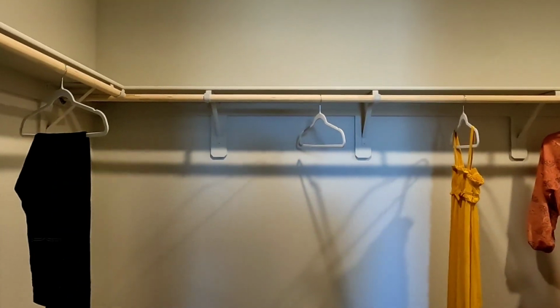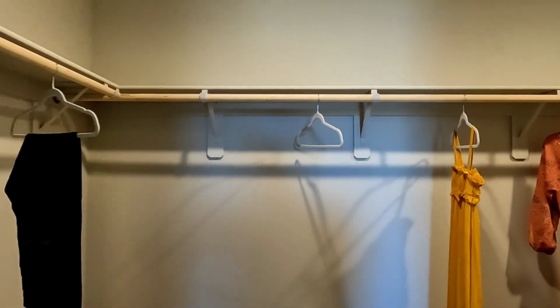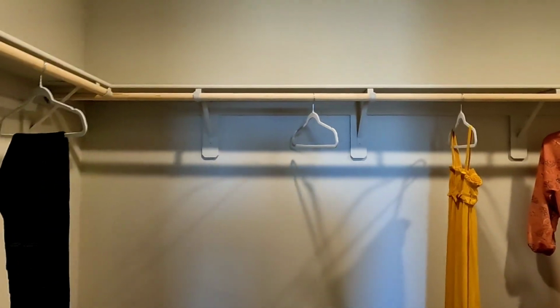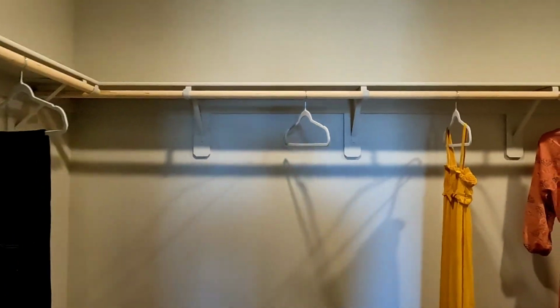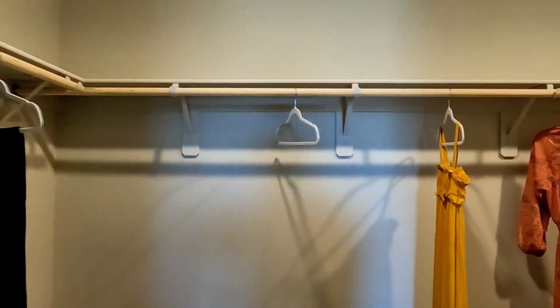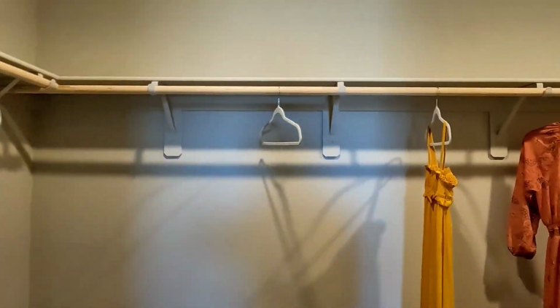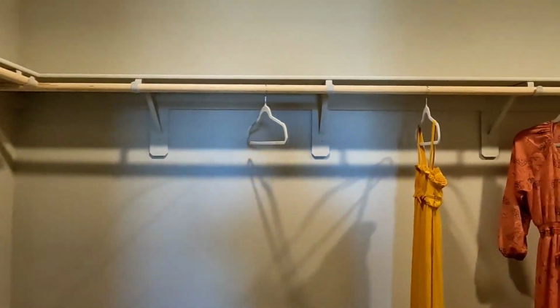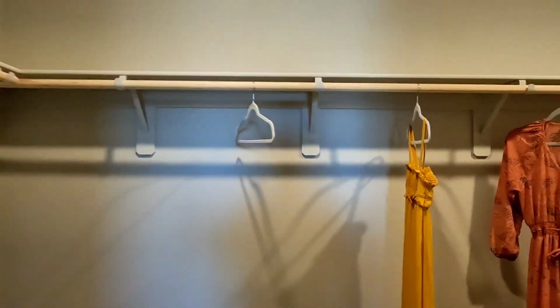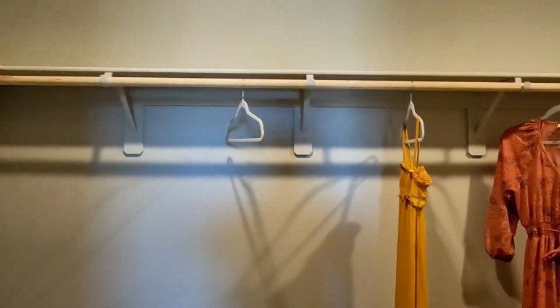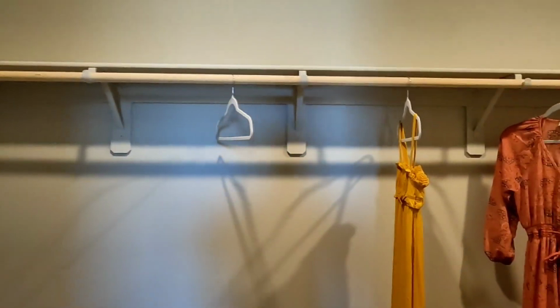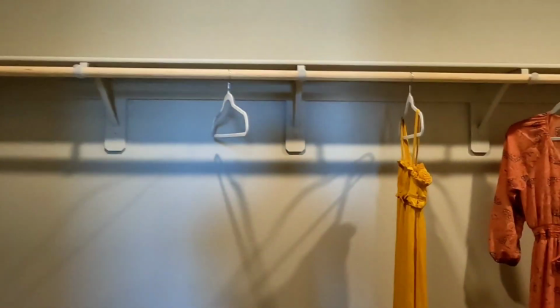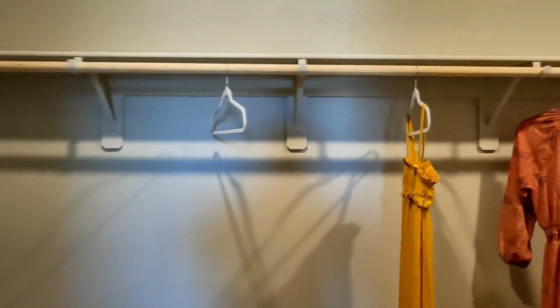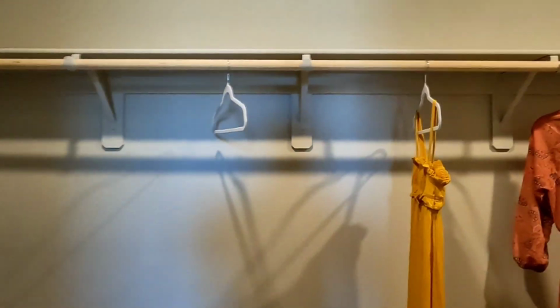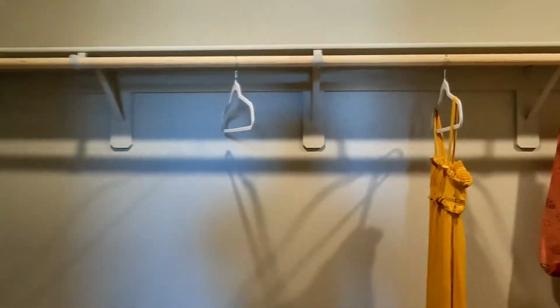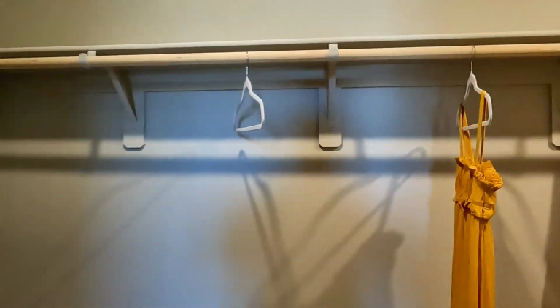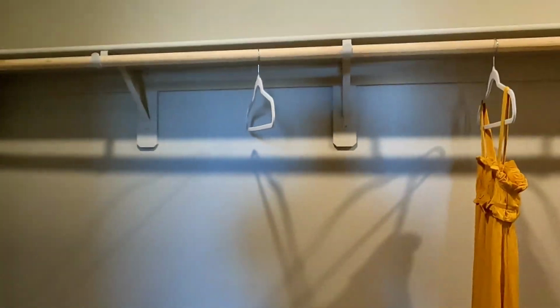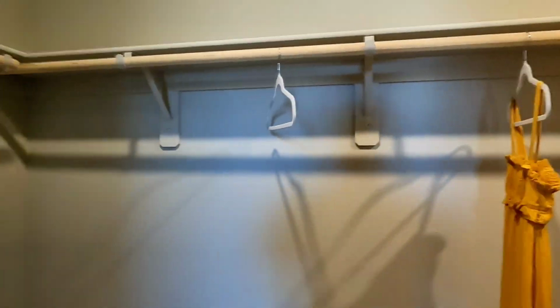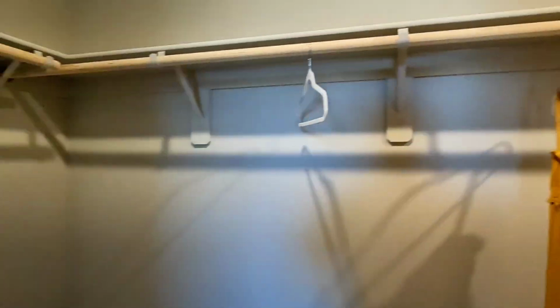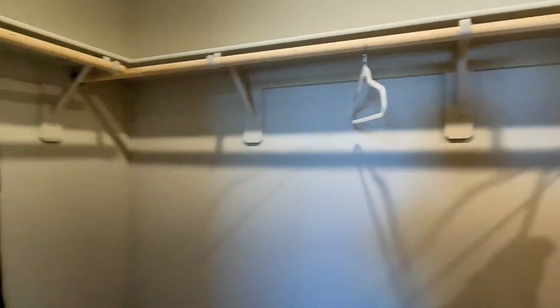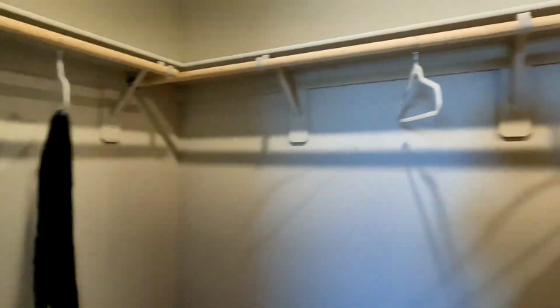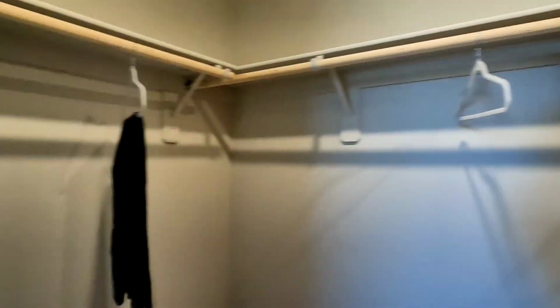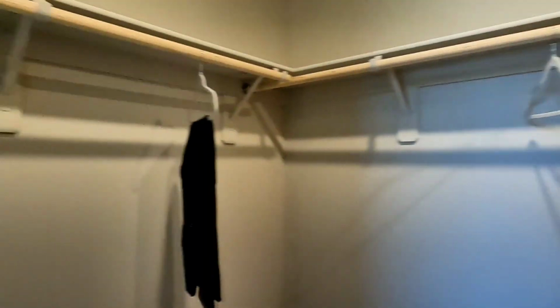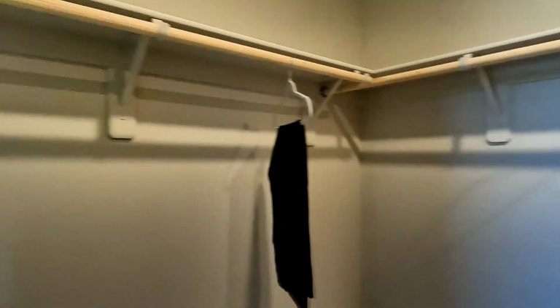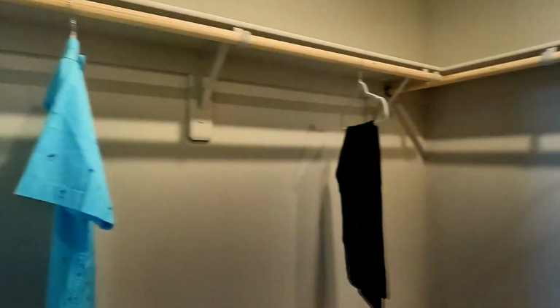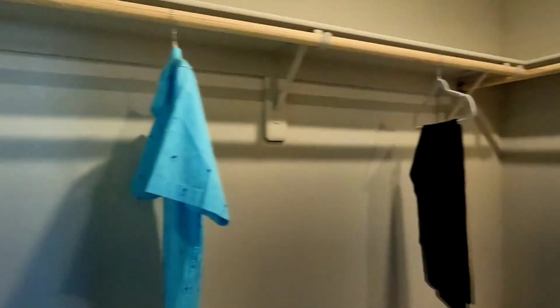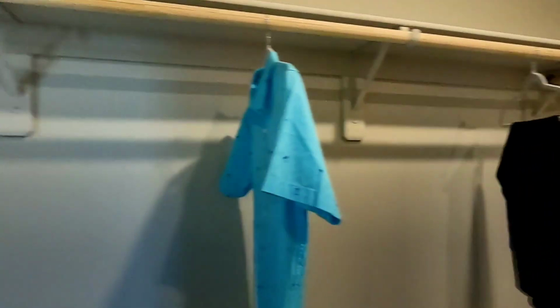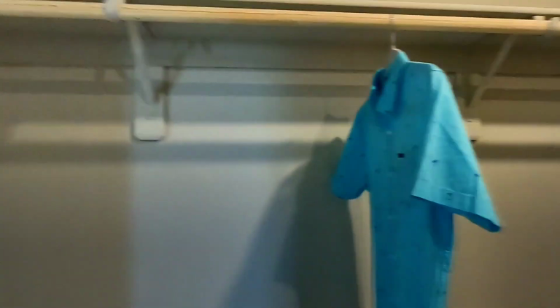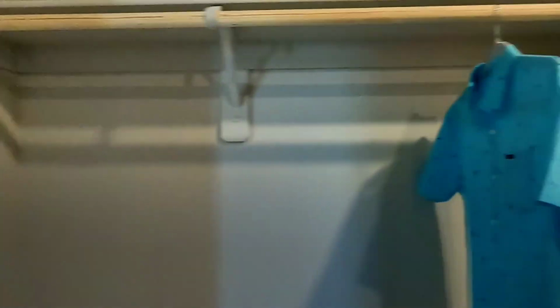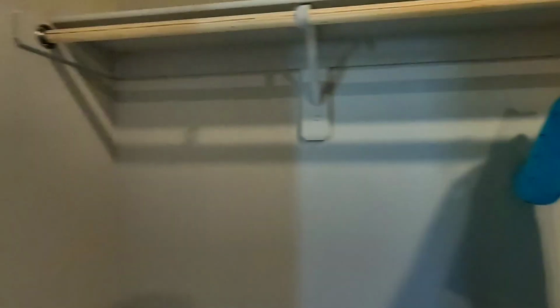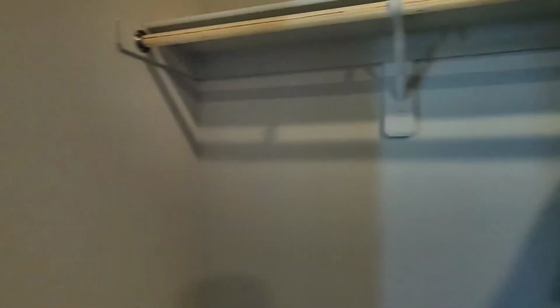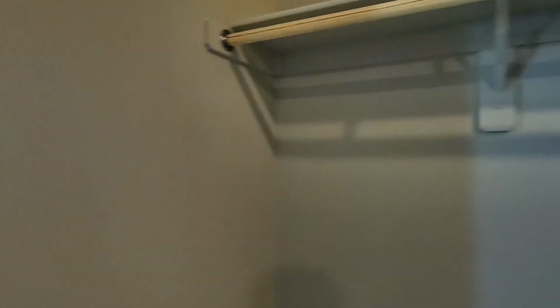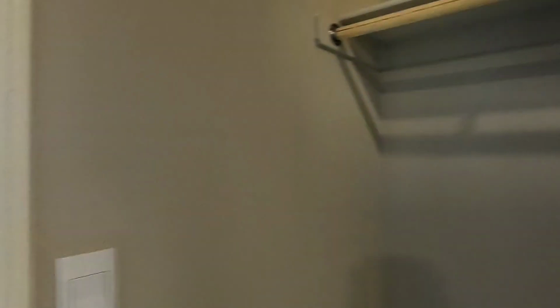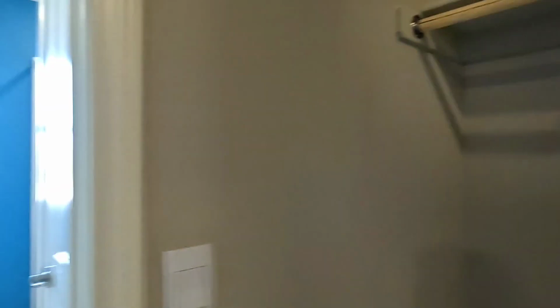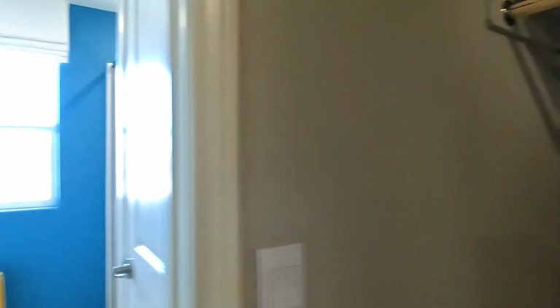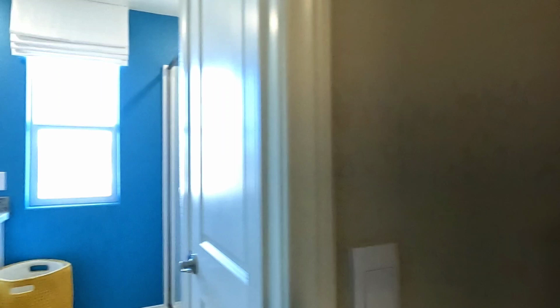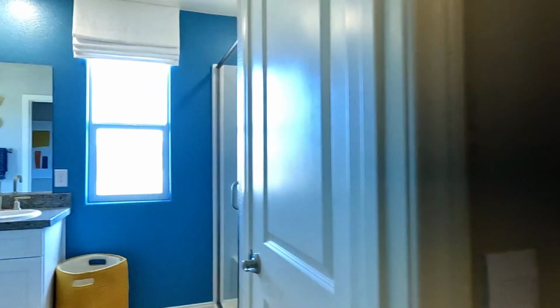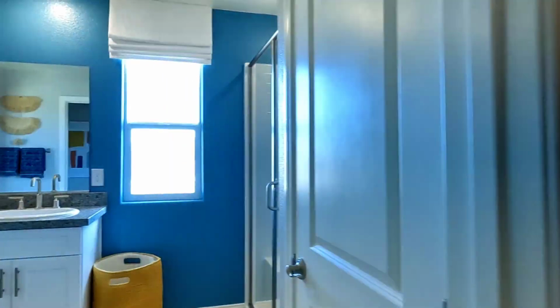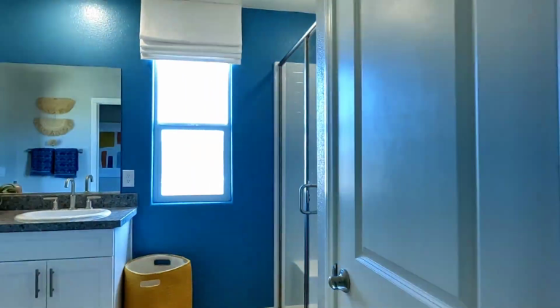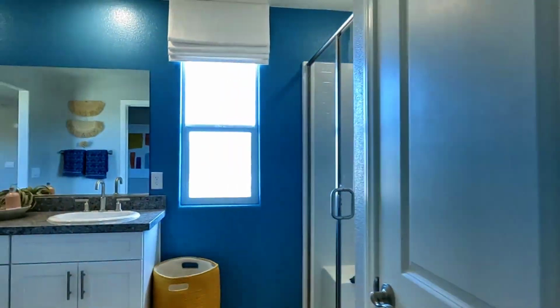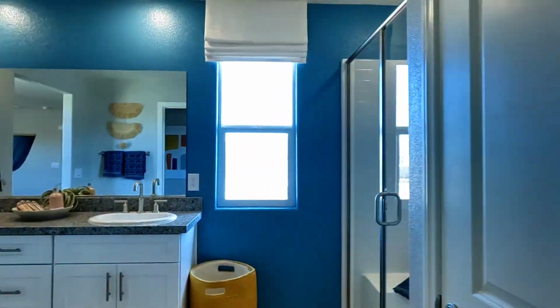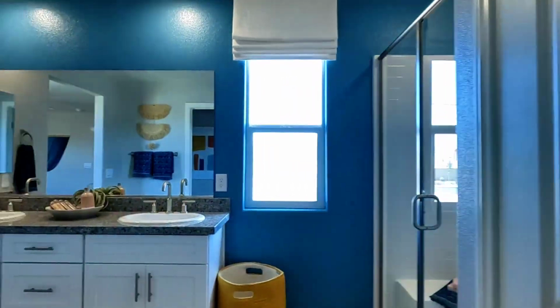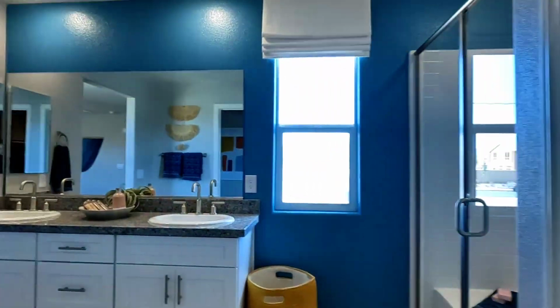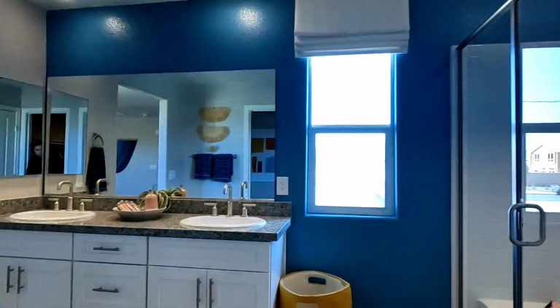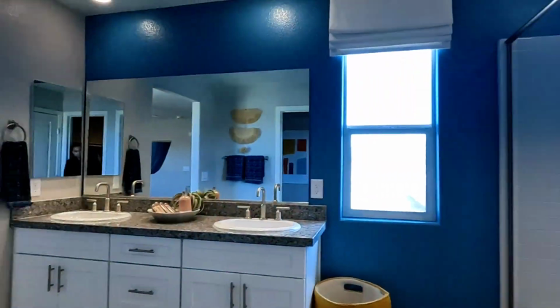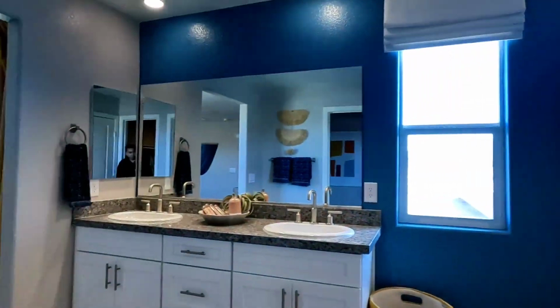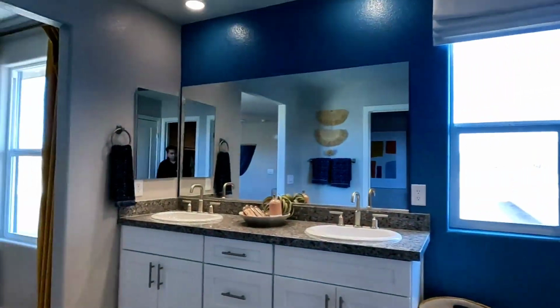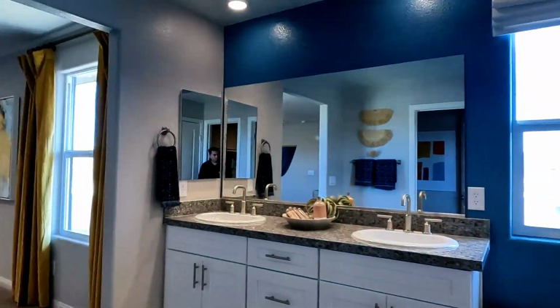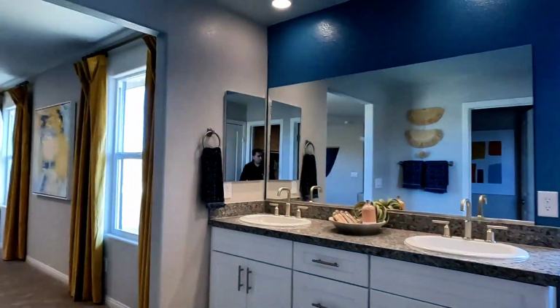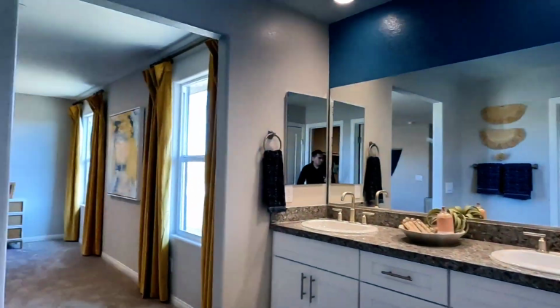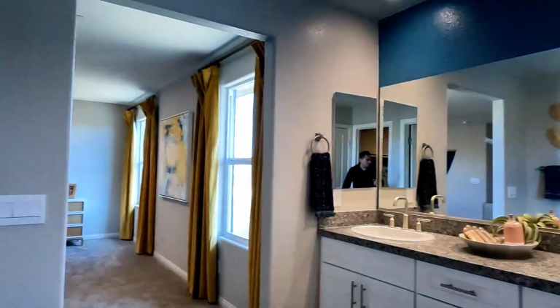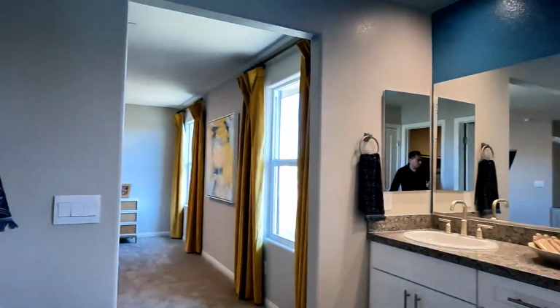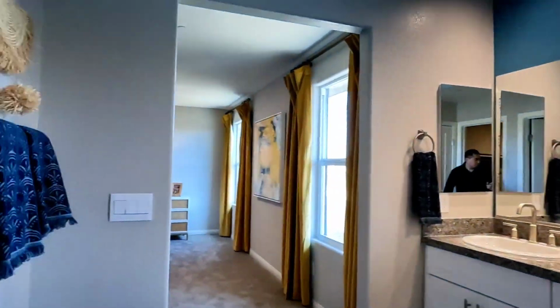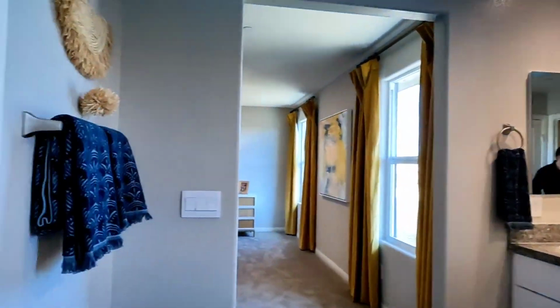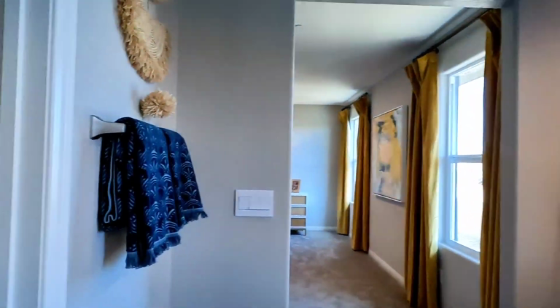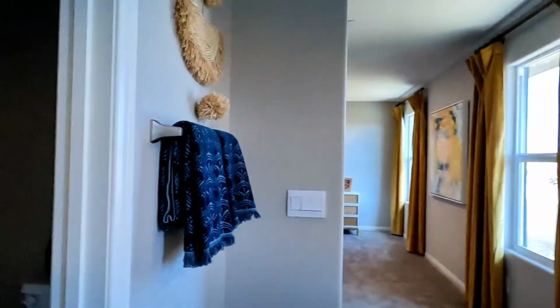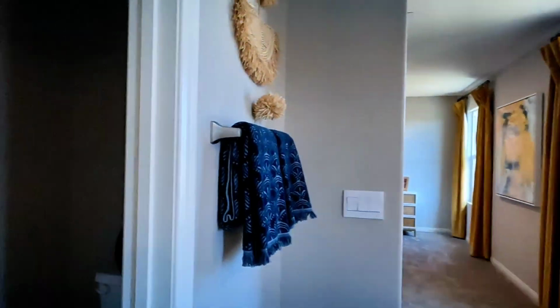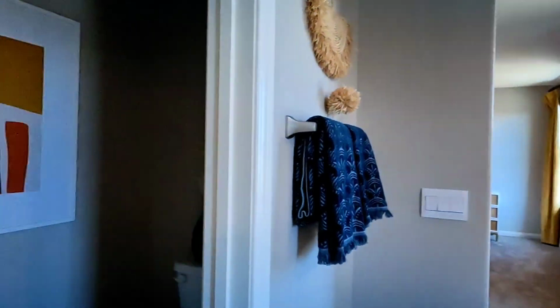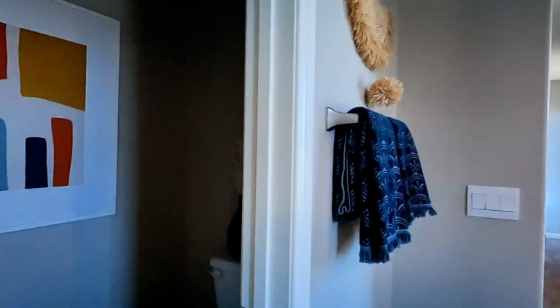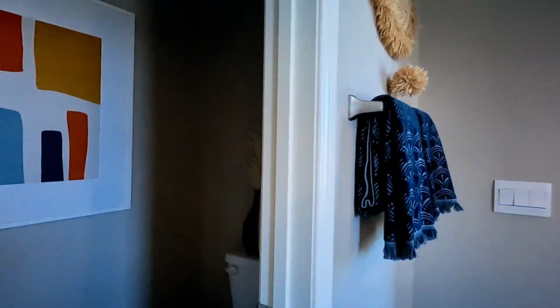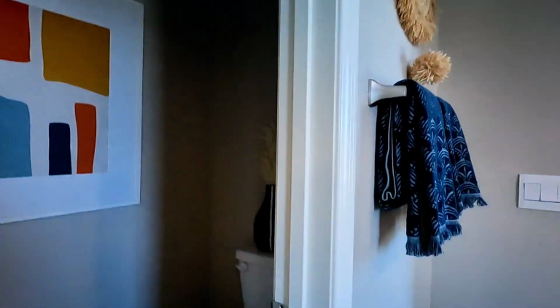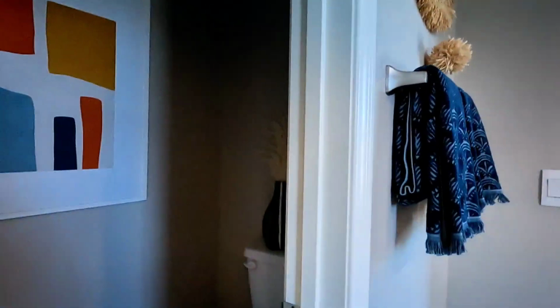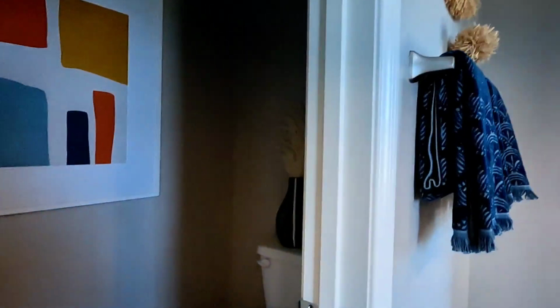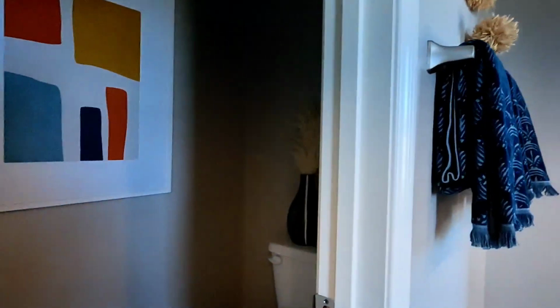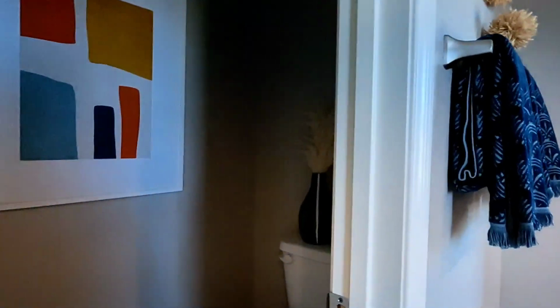Okay, this is your wife's walk-in closet, and then the toilet.